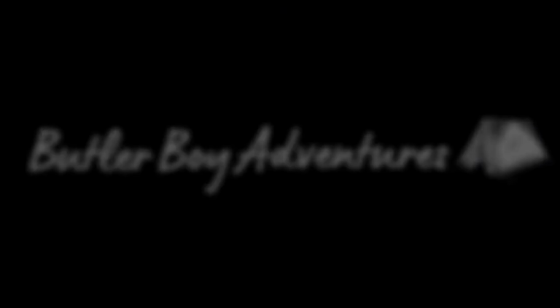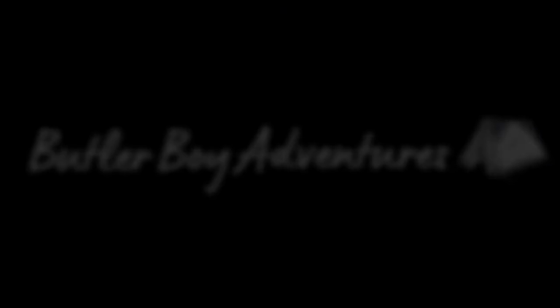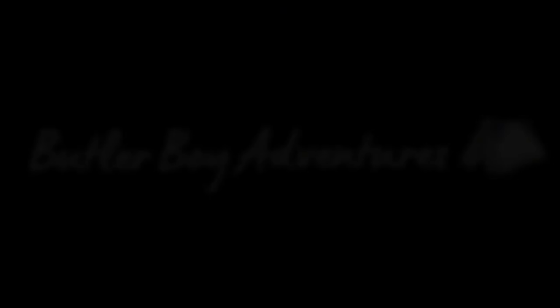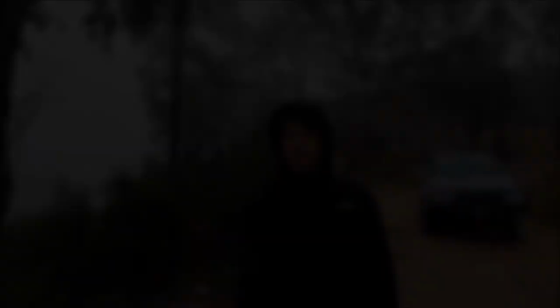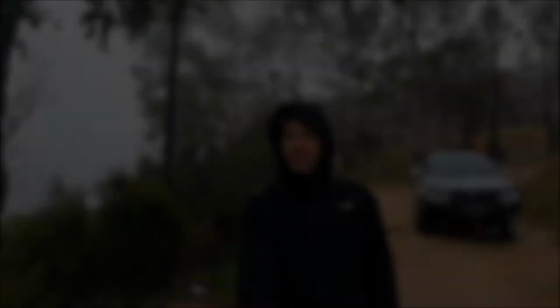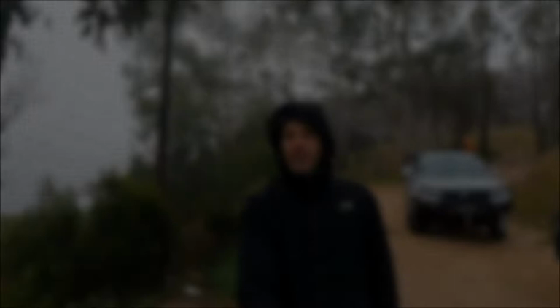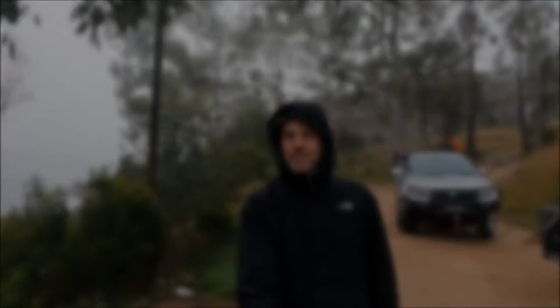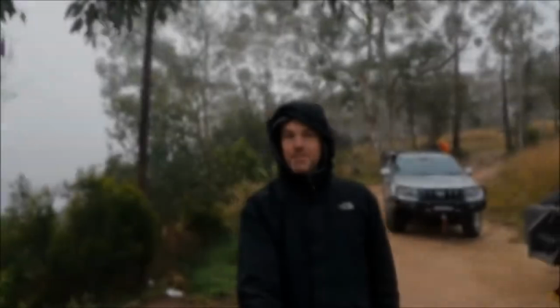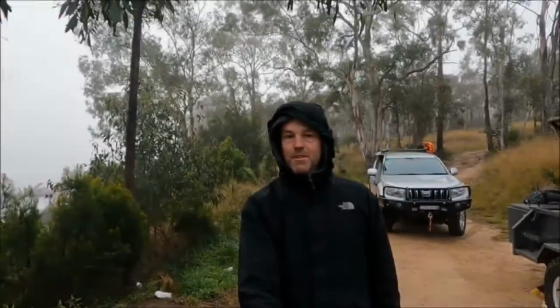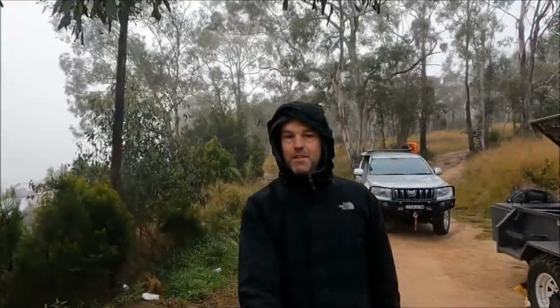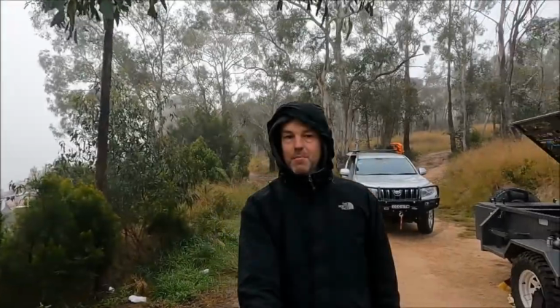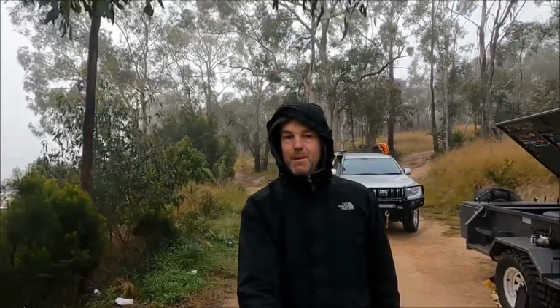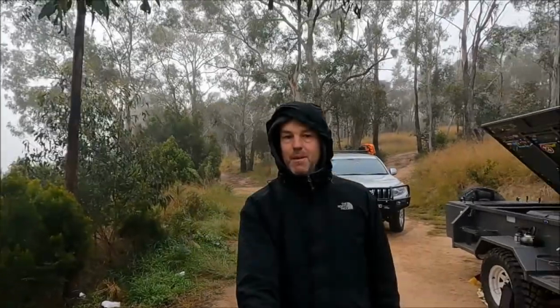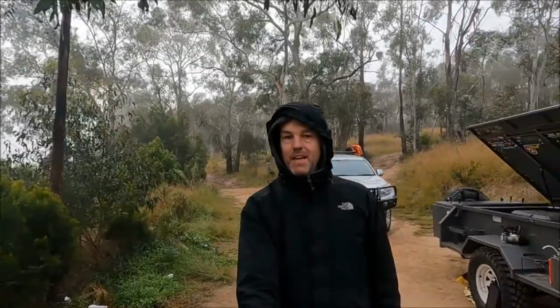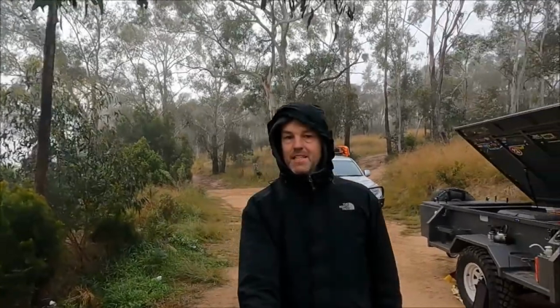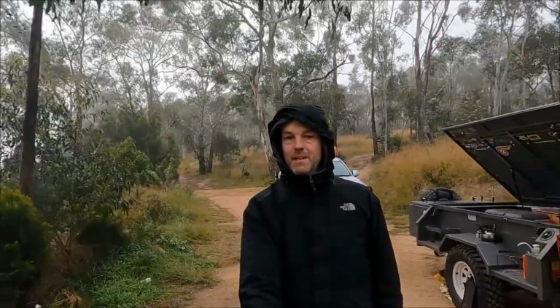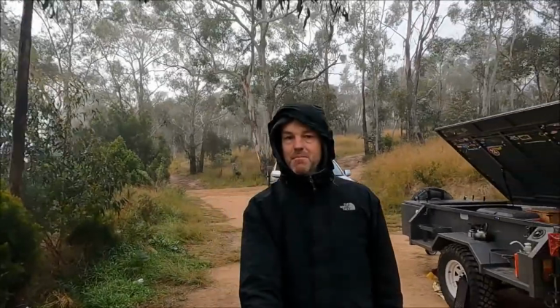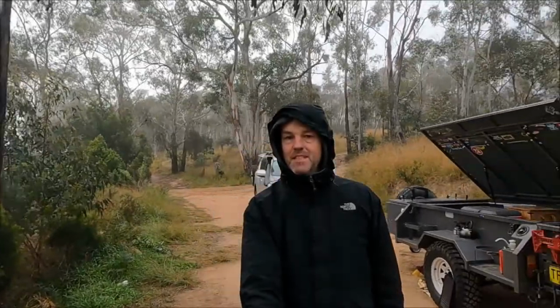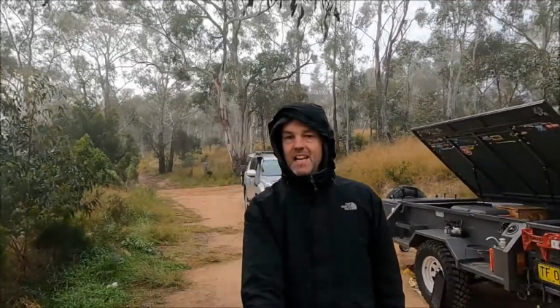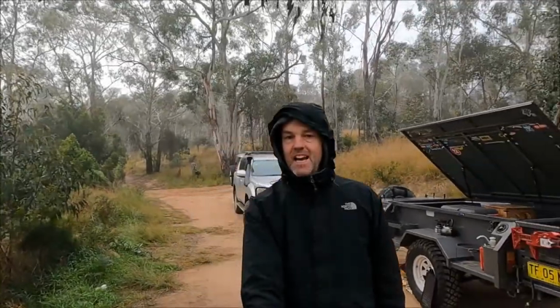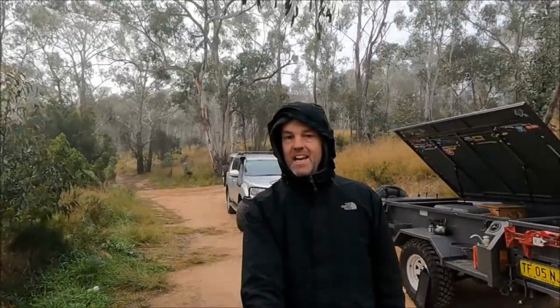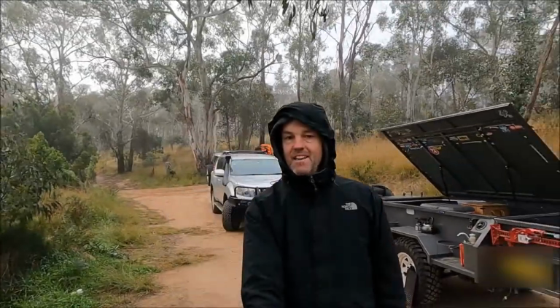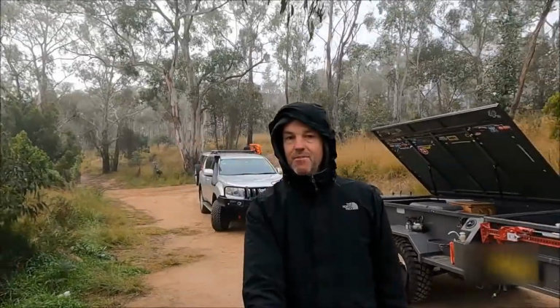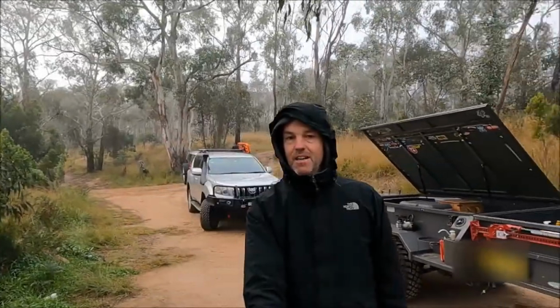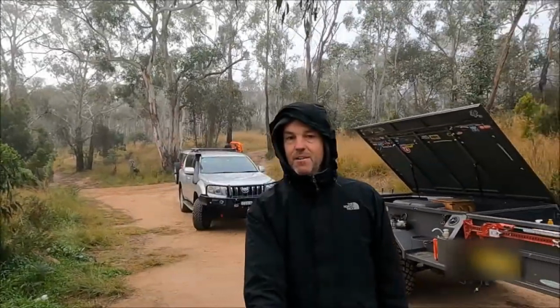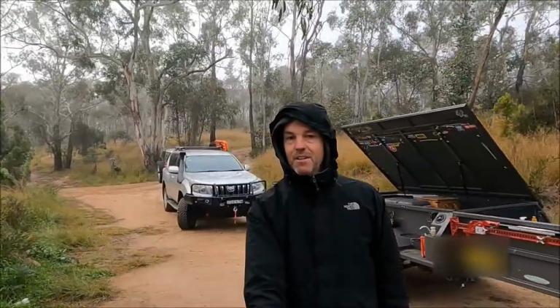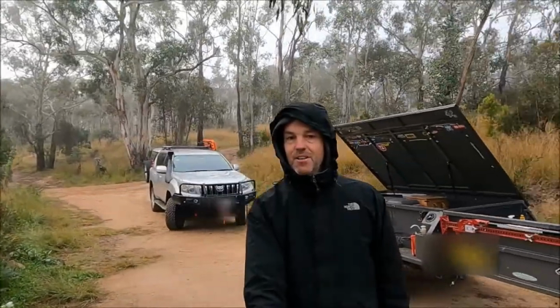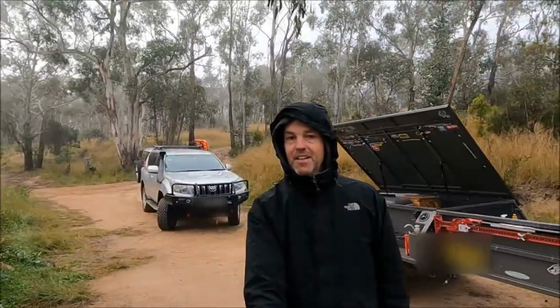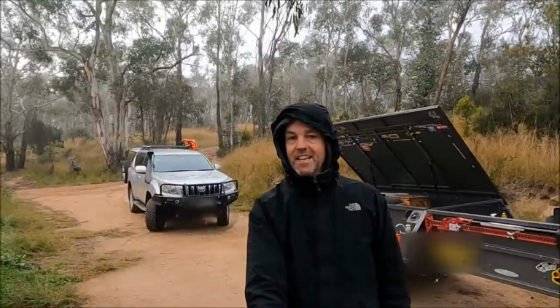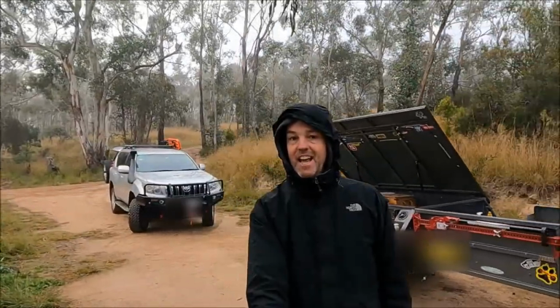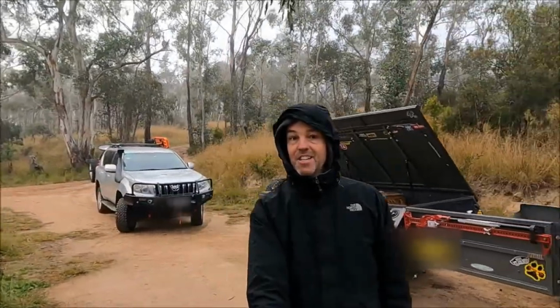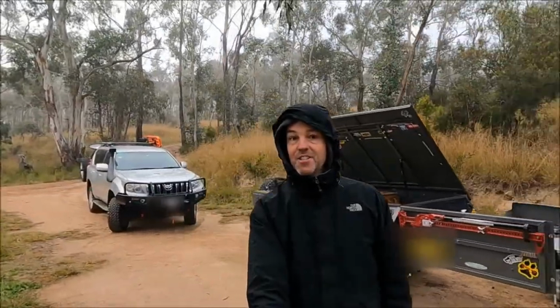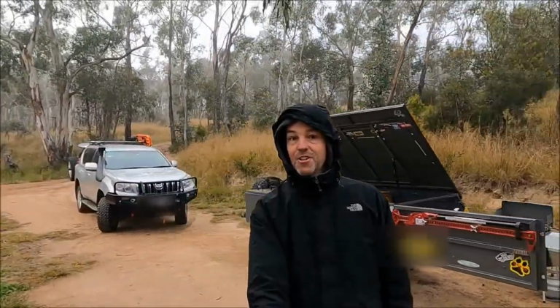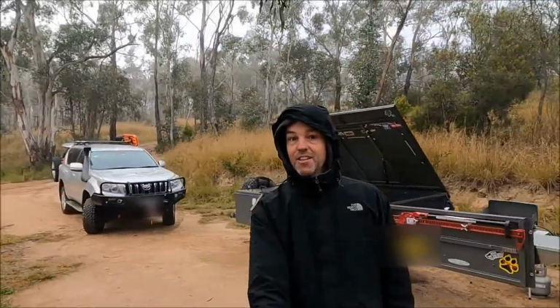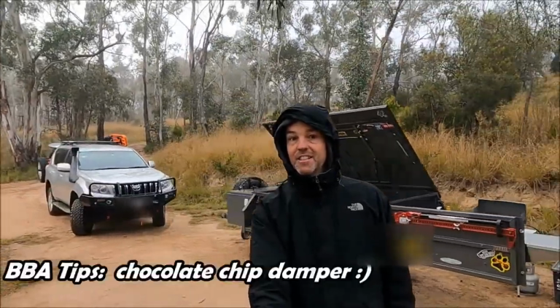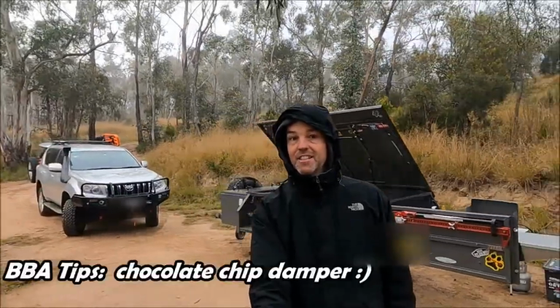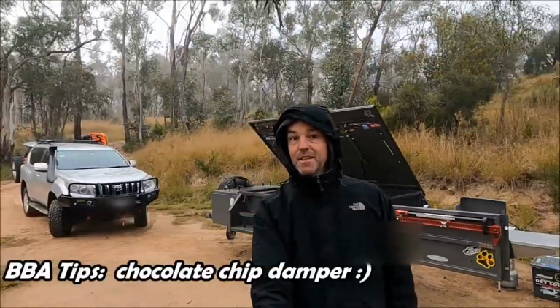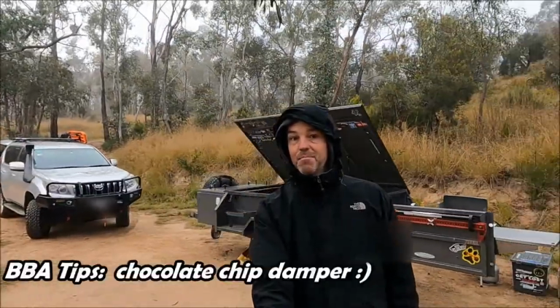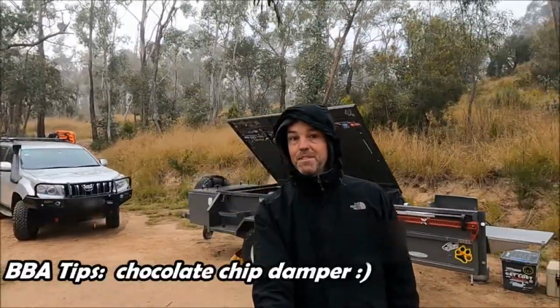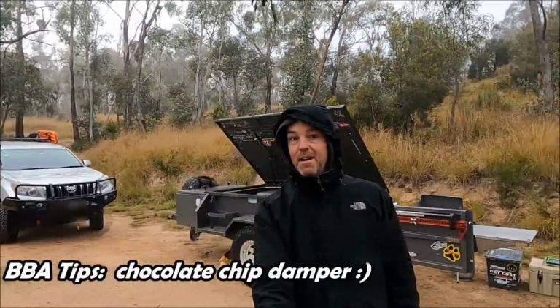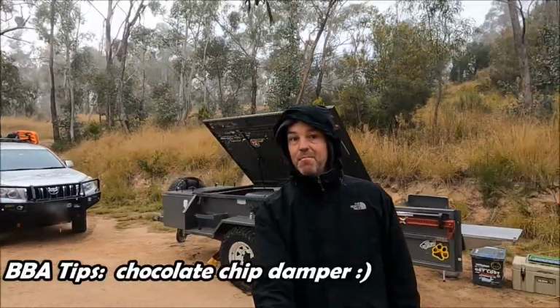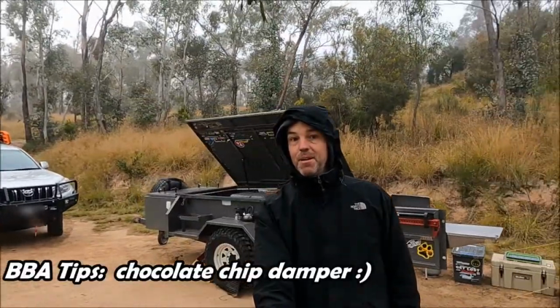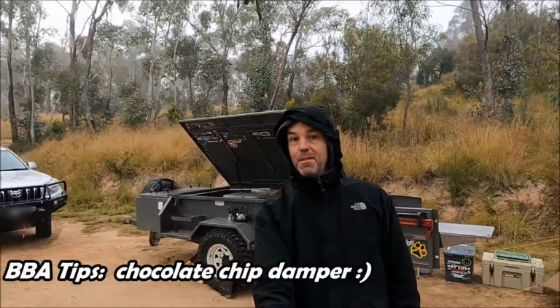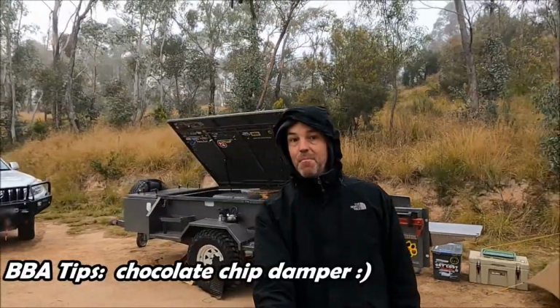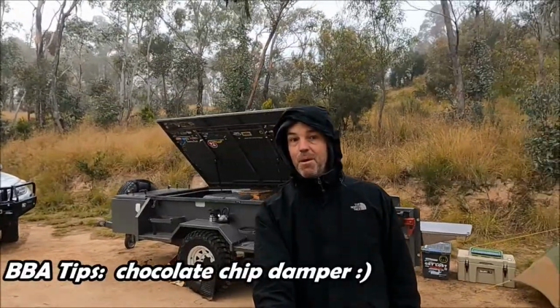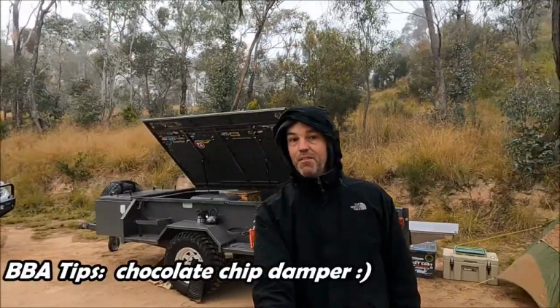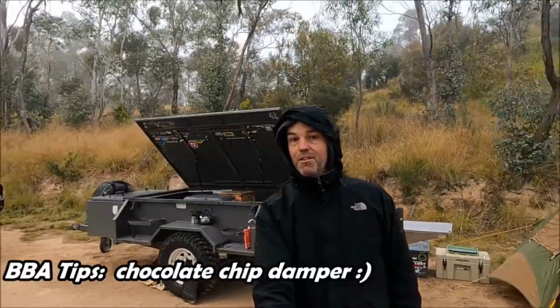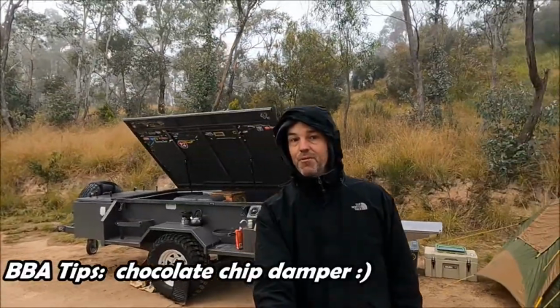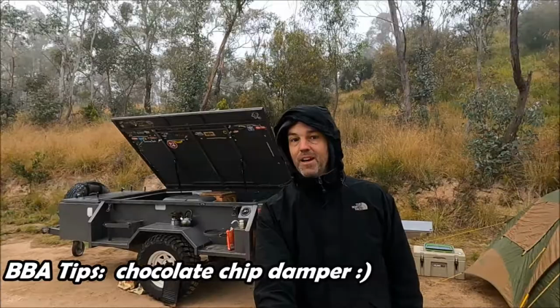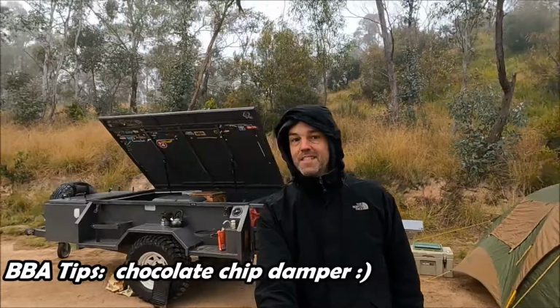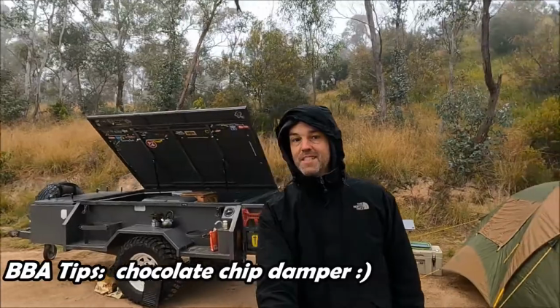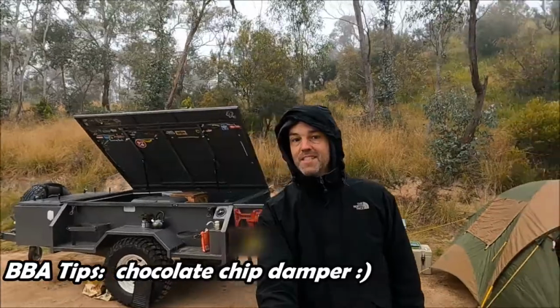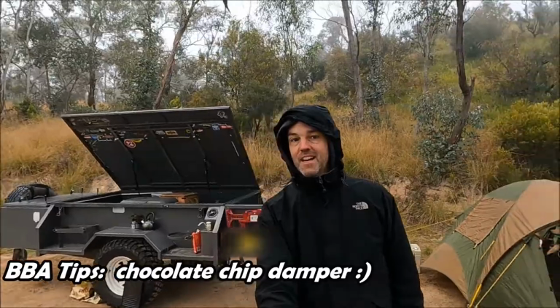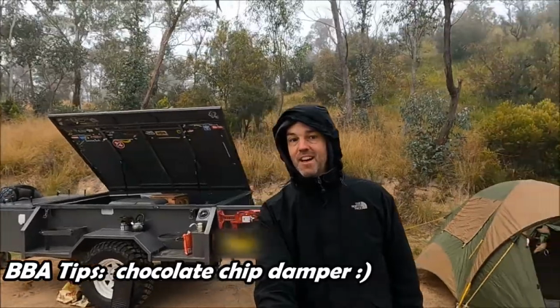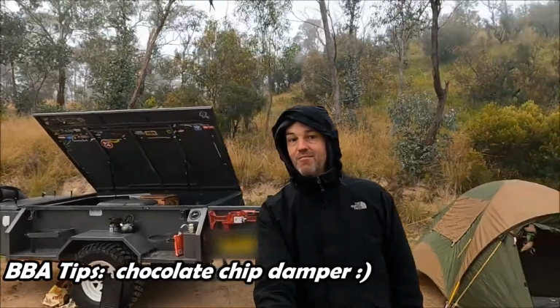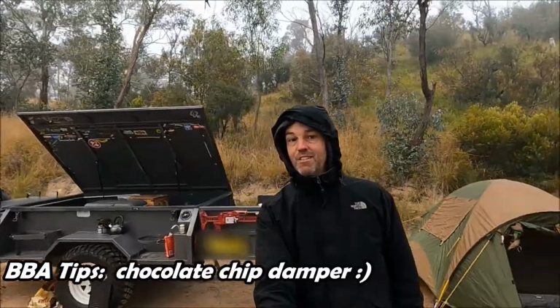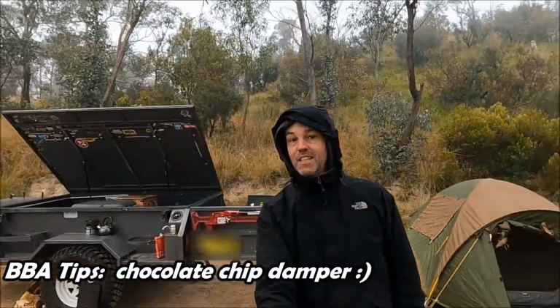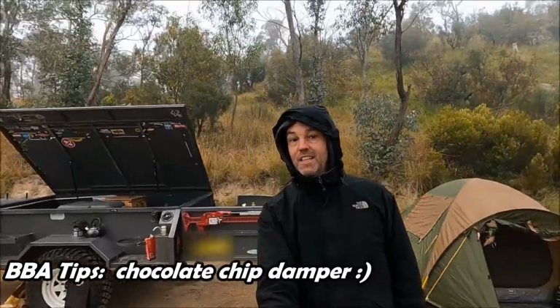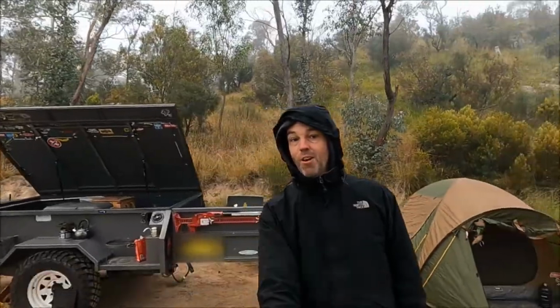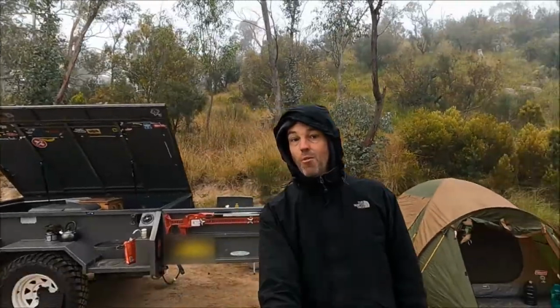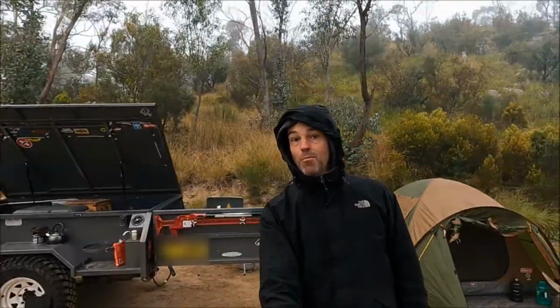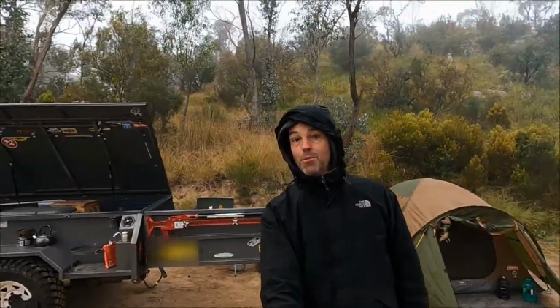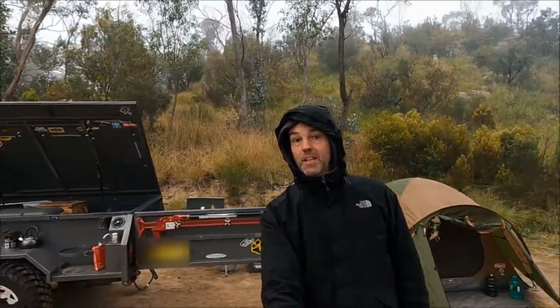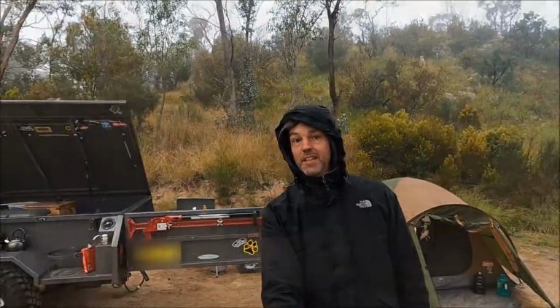Welcome guys to another BBA tips. Today we're going to be cooking chocolate chip damper — the perfect way to start a really cold morning.